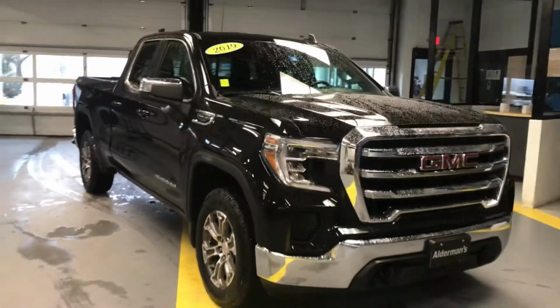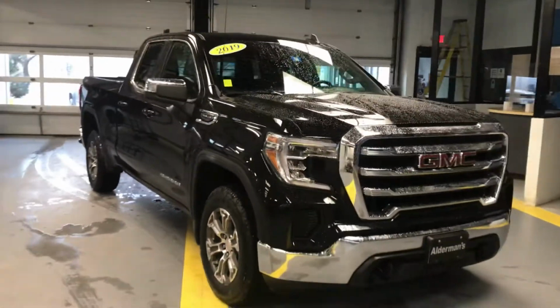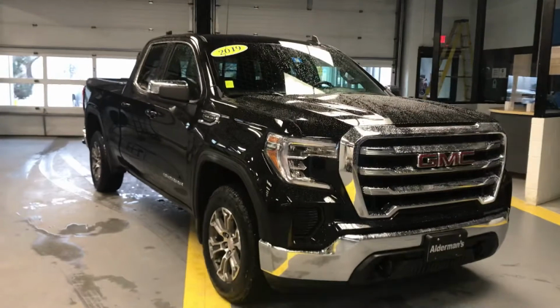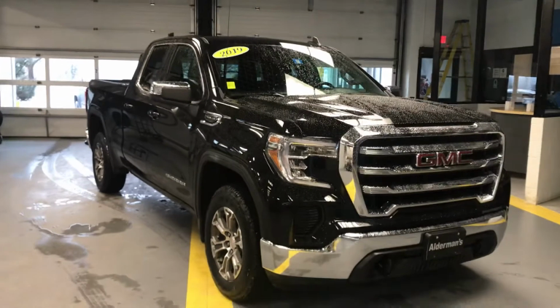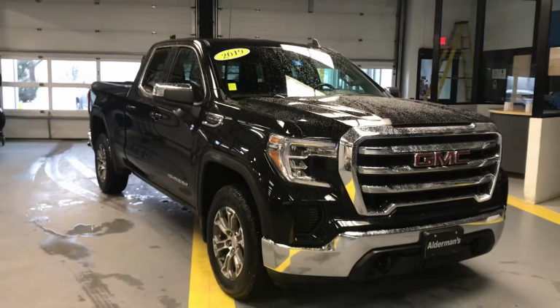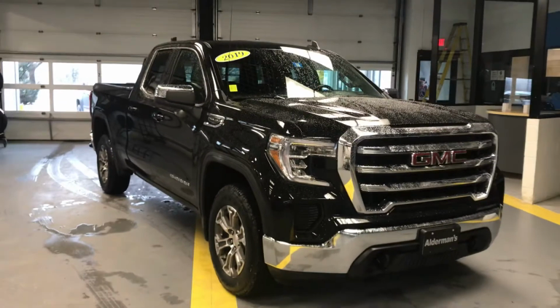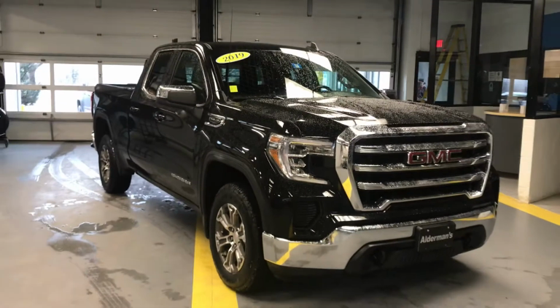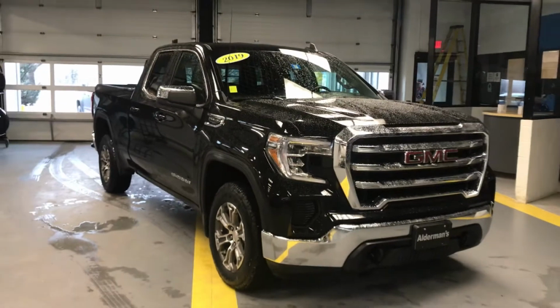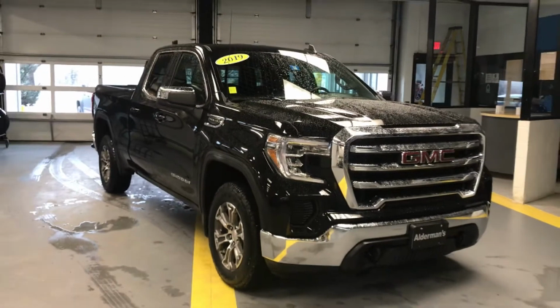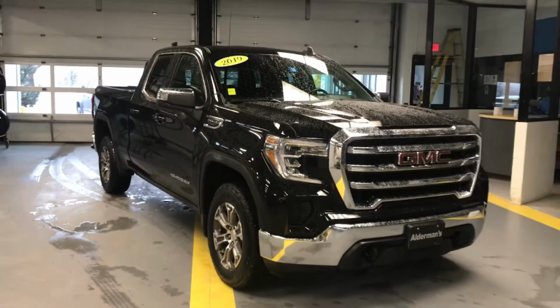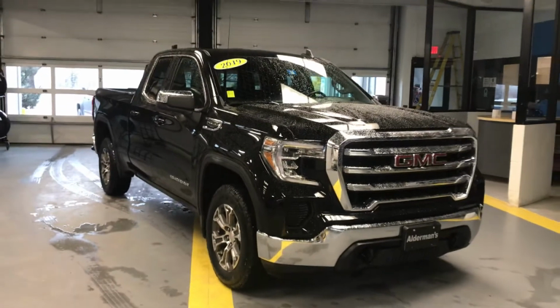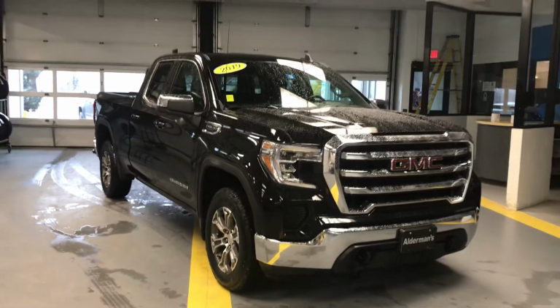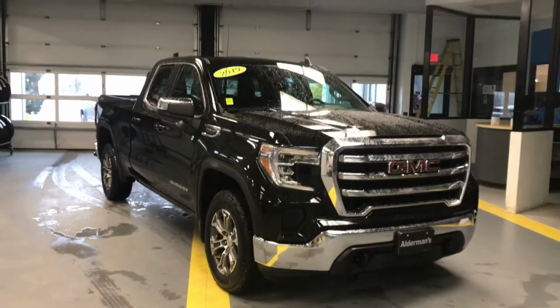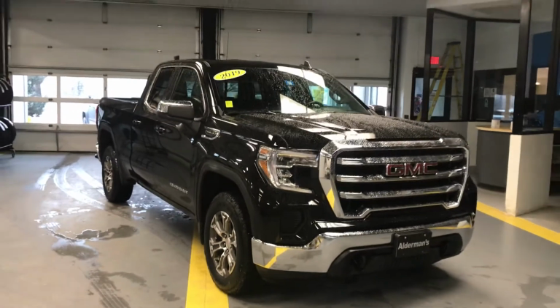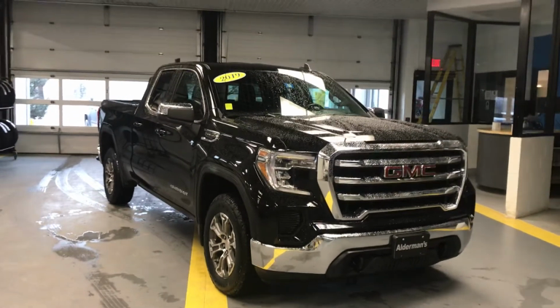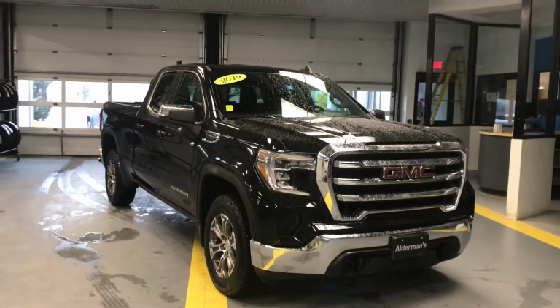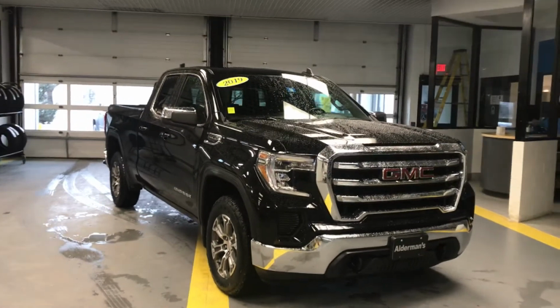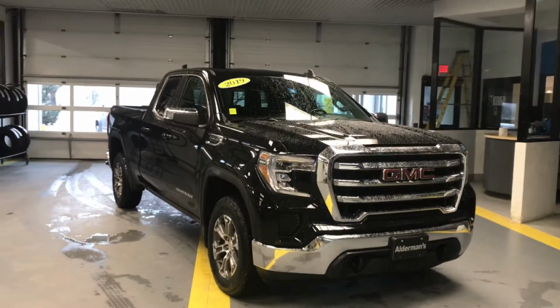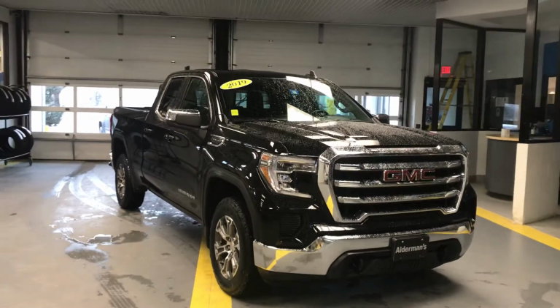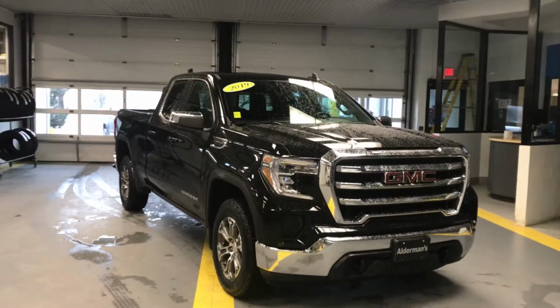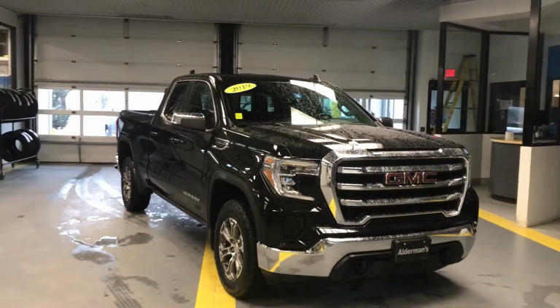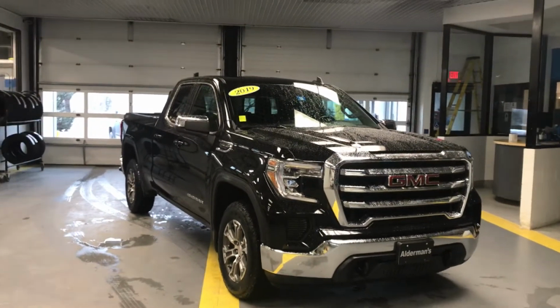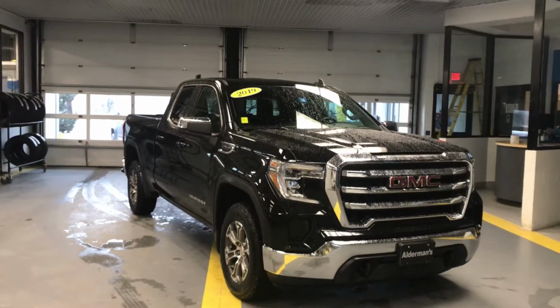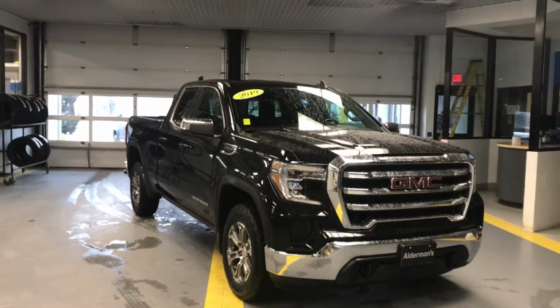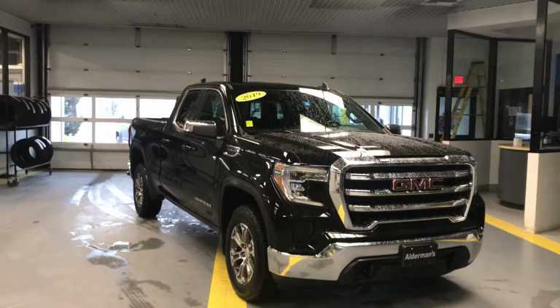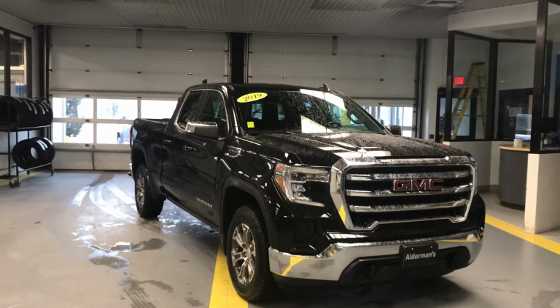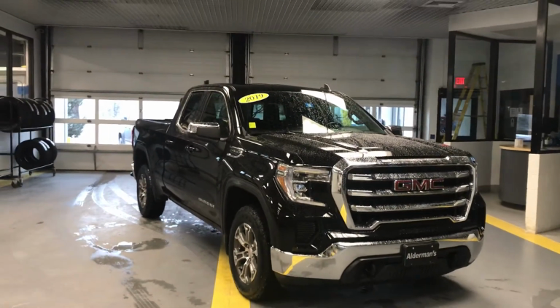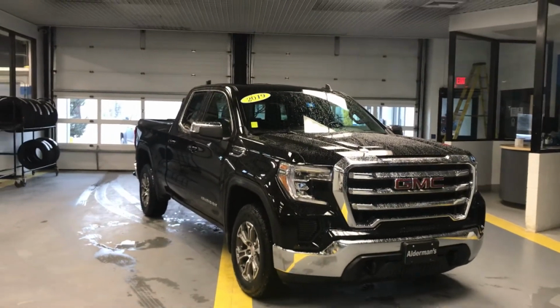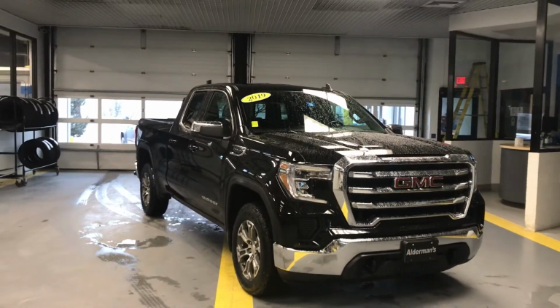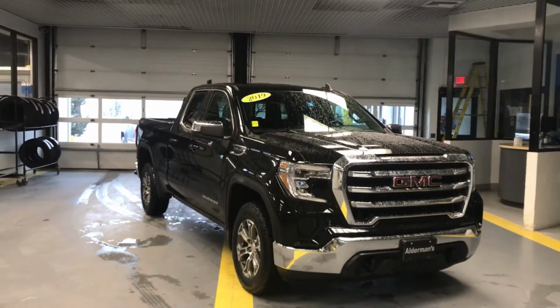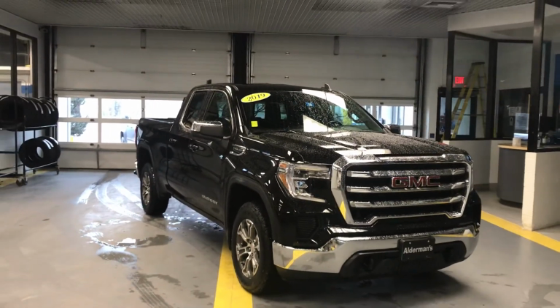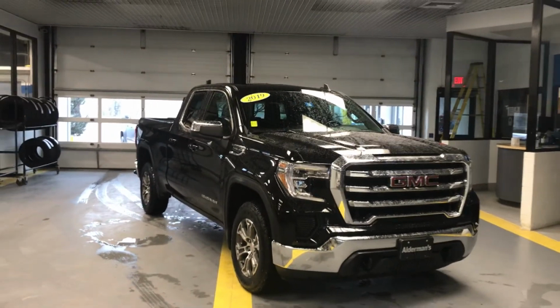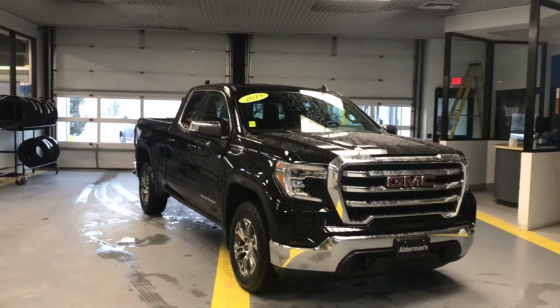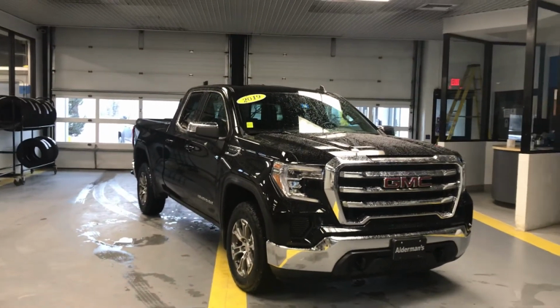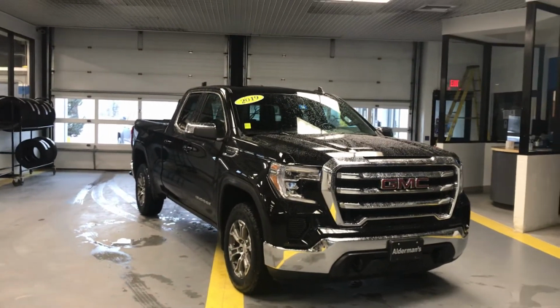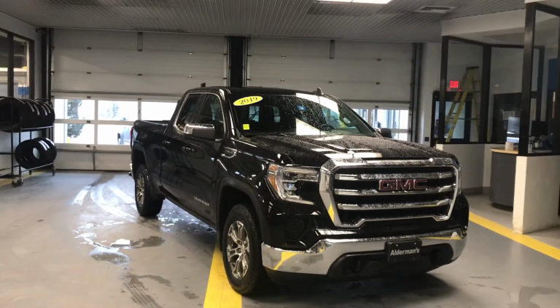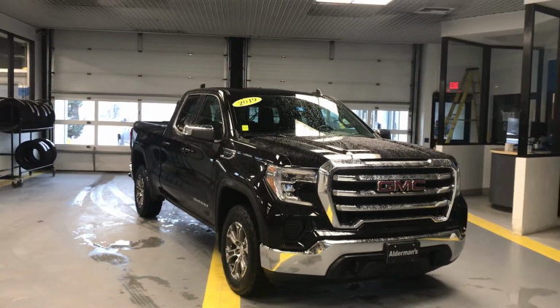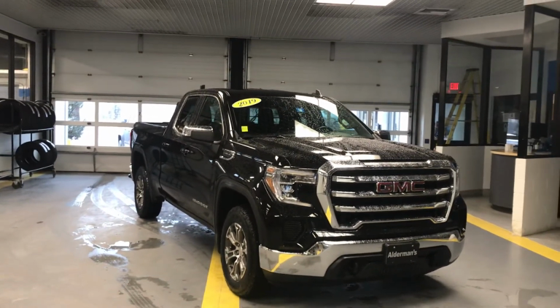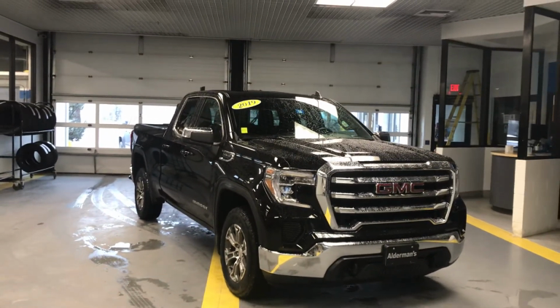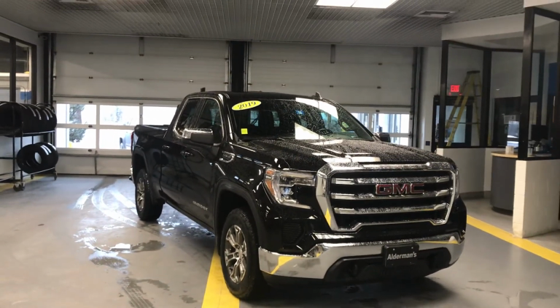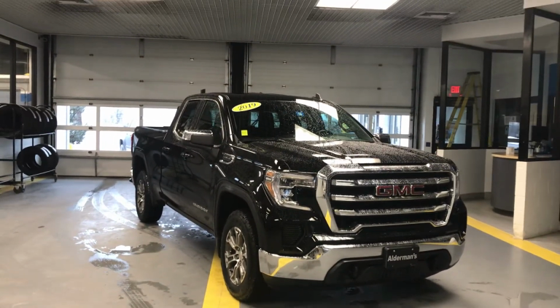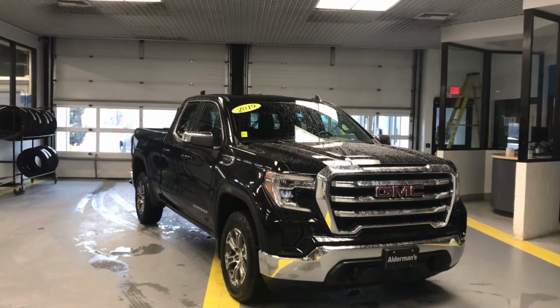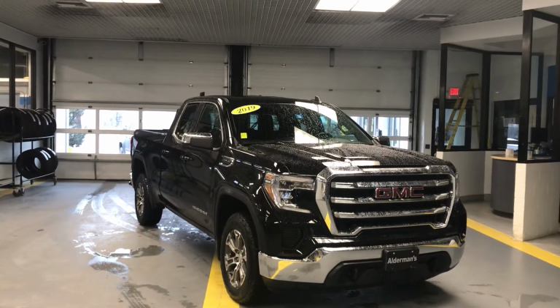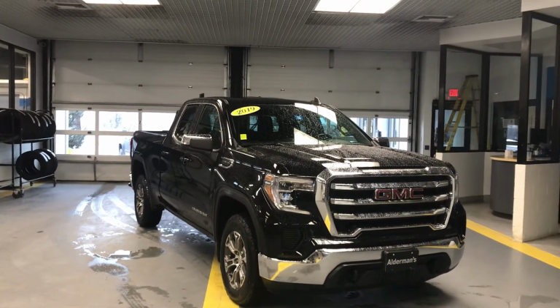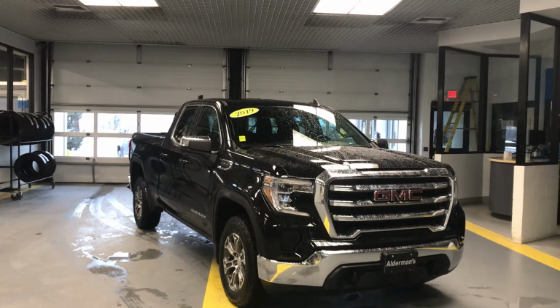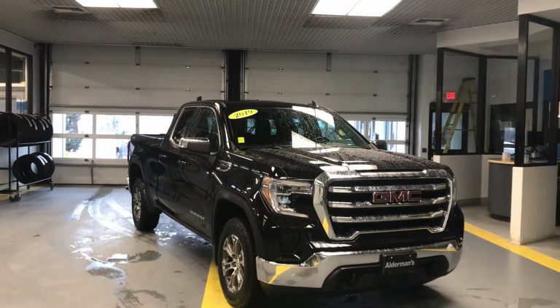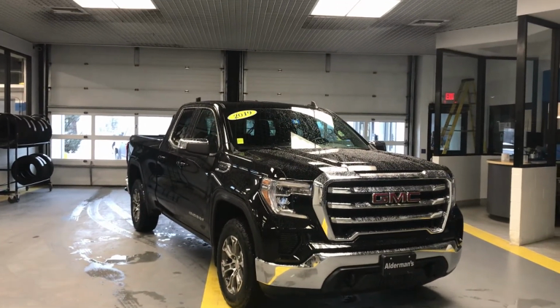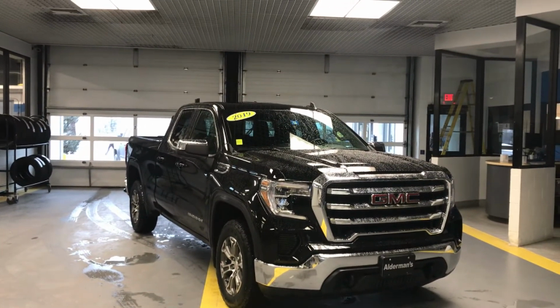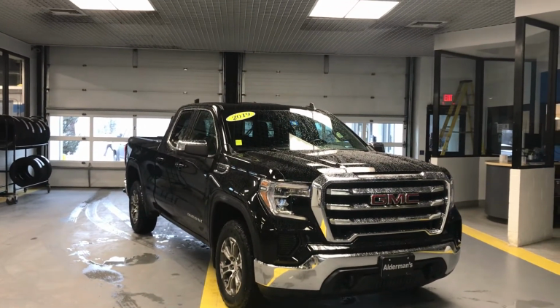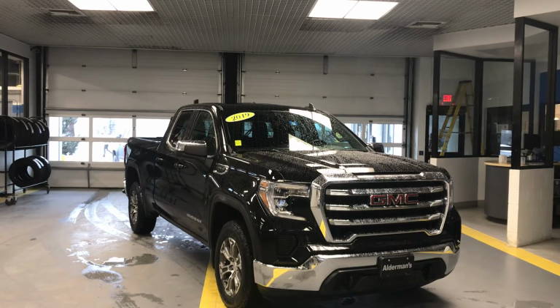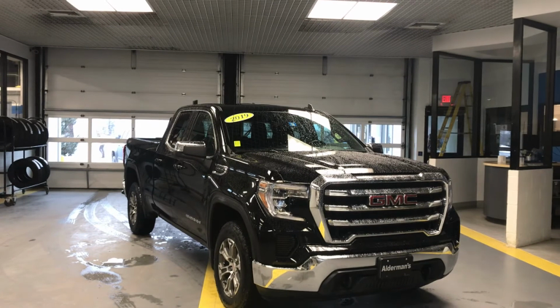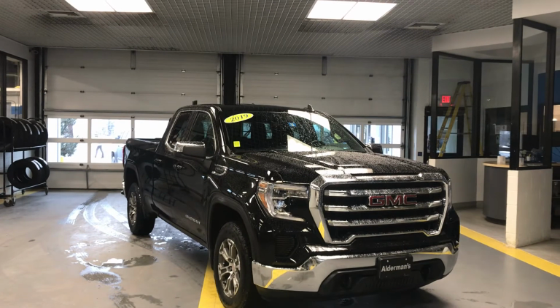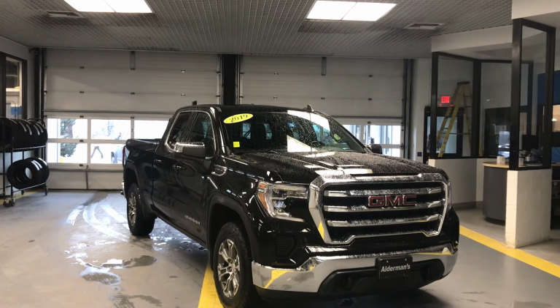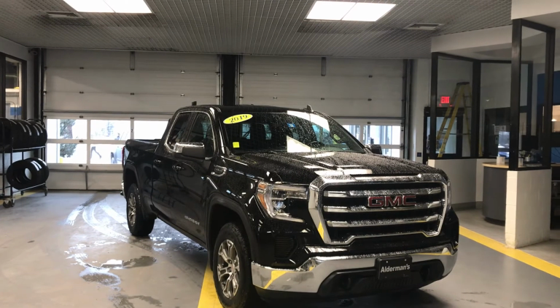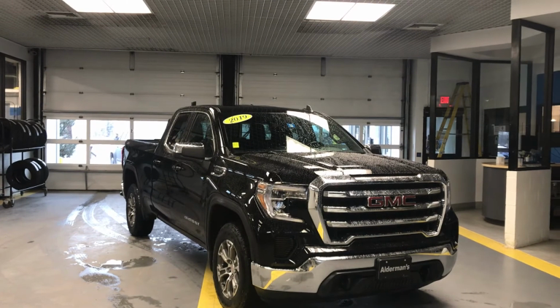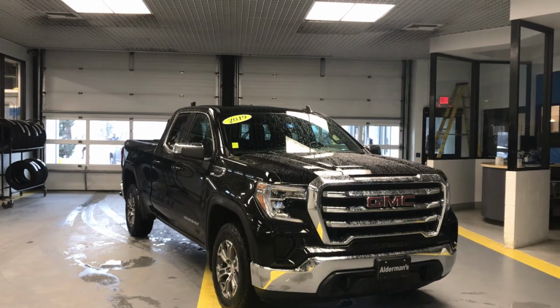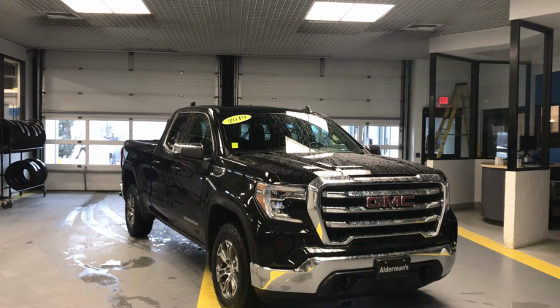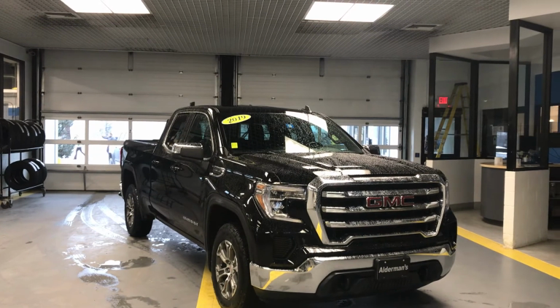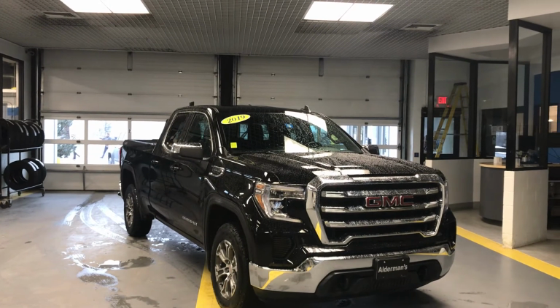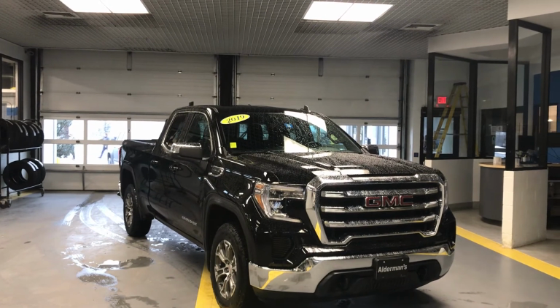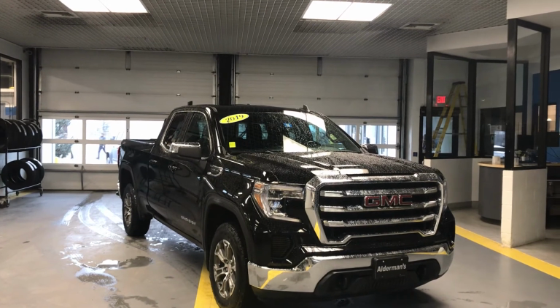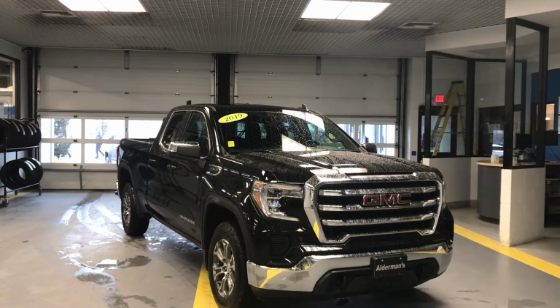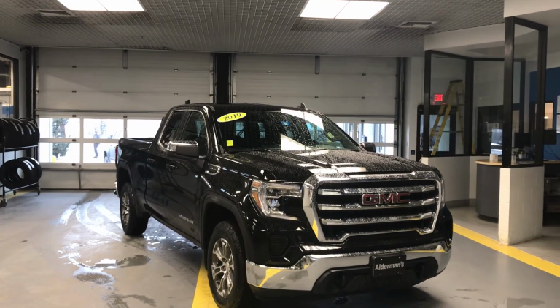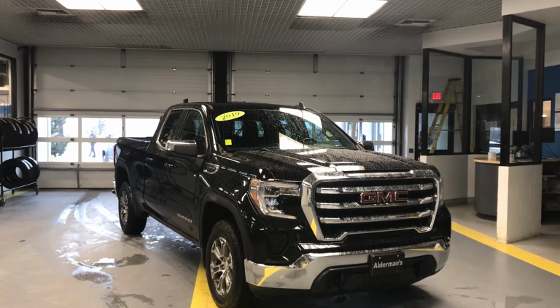If you'd like to learn more about this truck, click the learn more button down below, or come on down to Route 7 South here in Rutland. I'd love to show it to you in person.